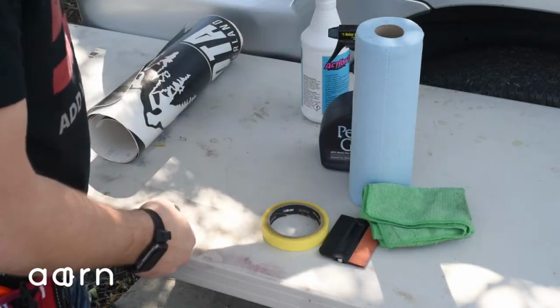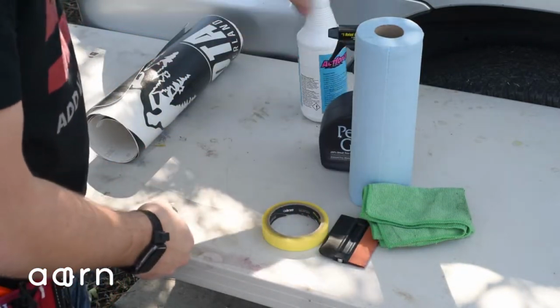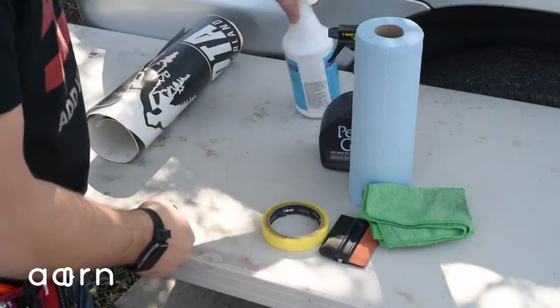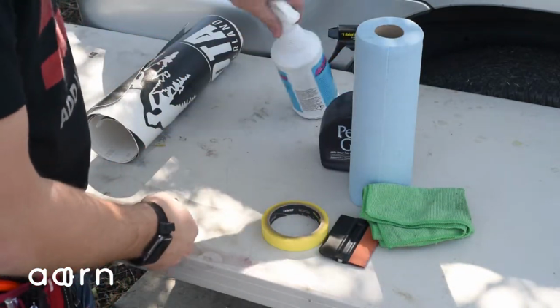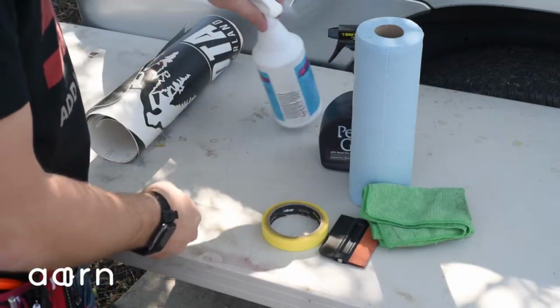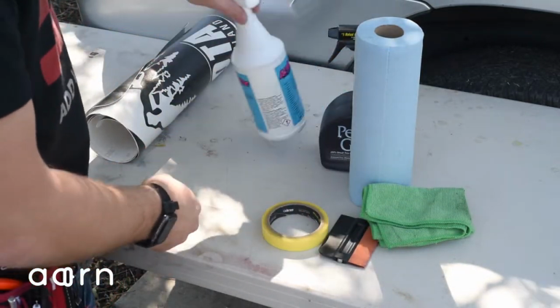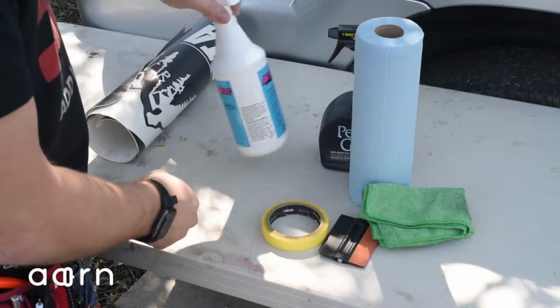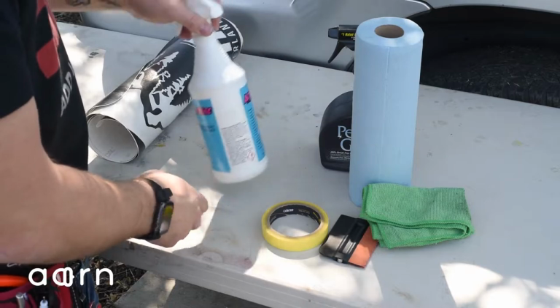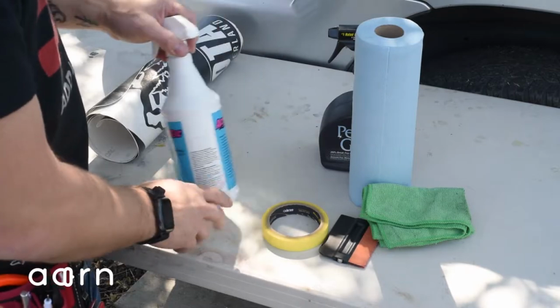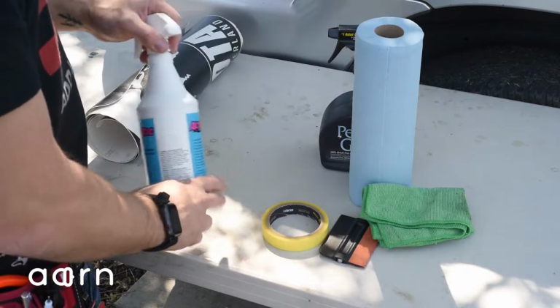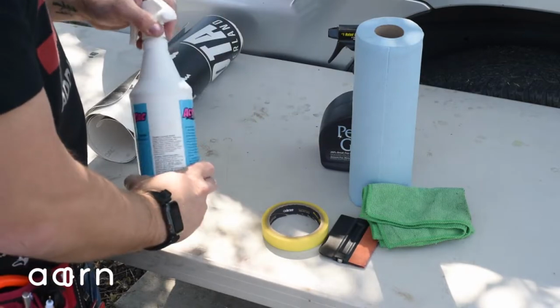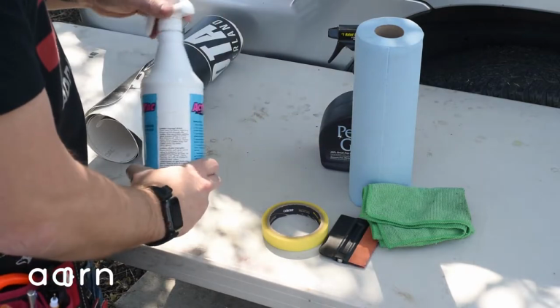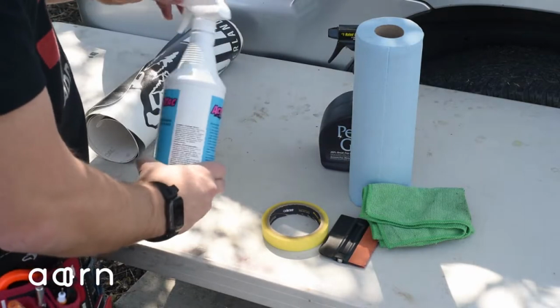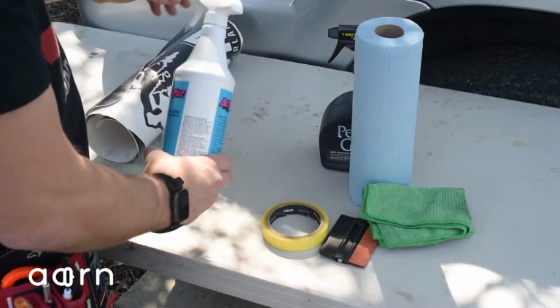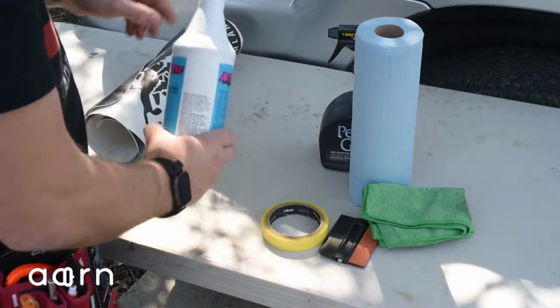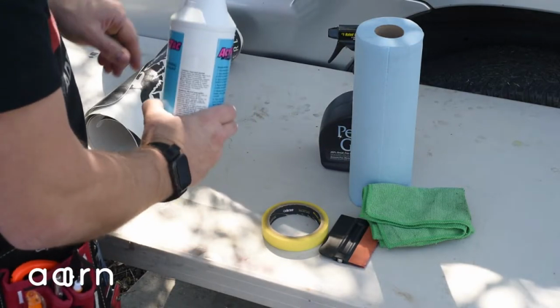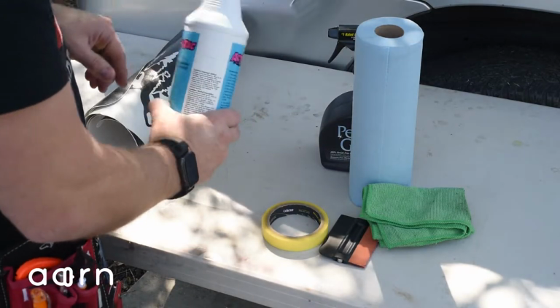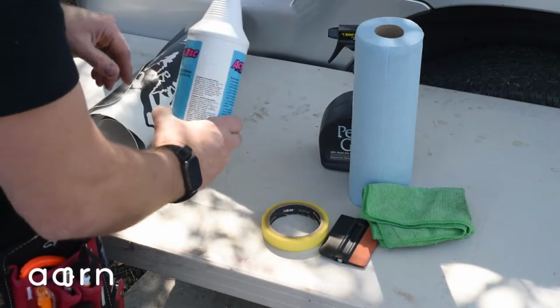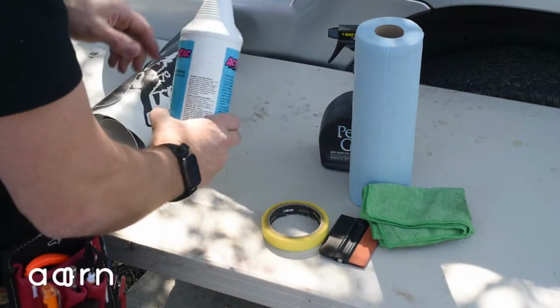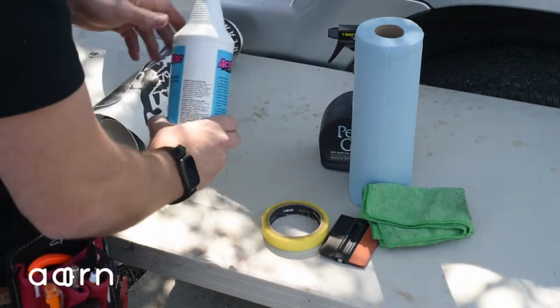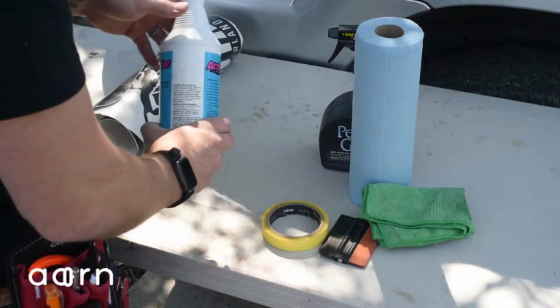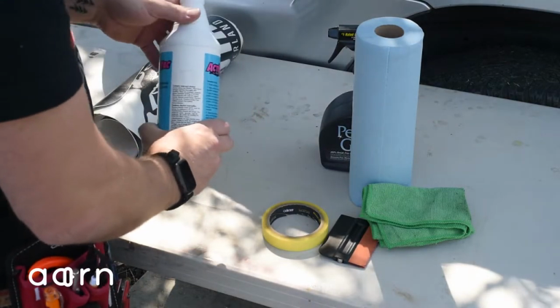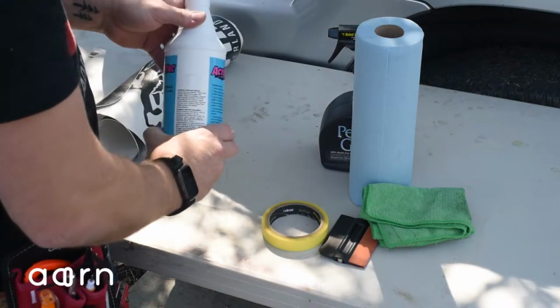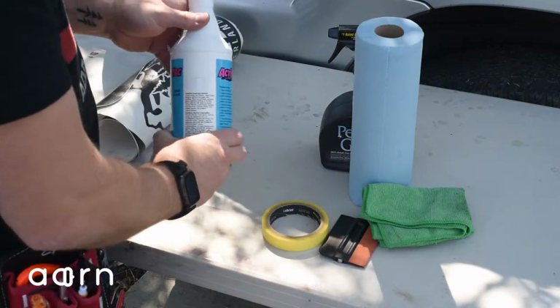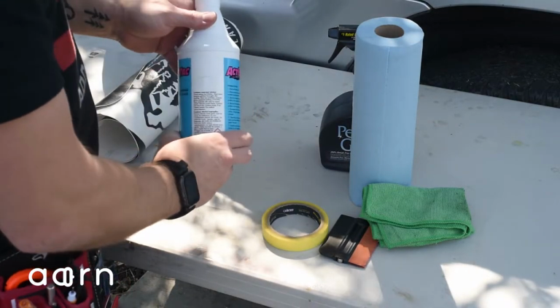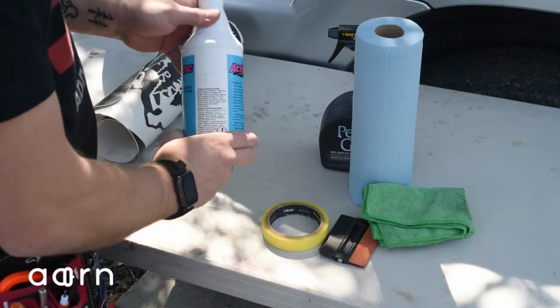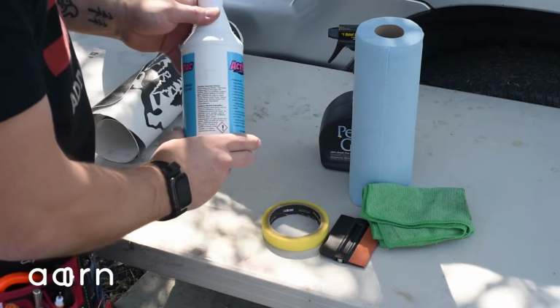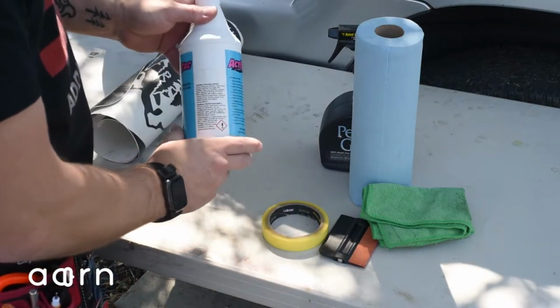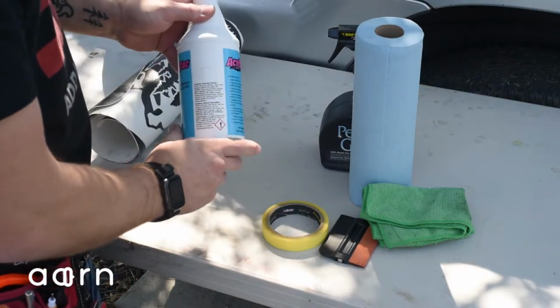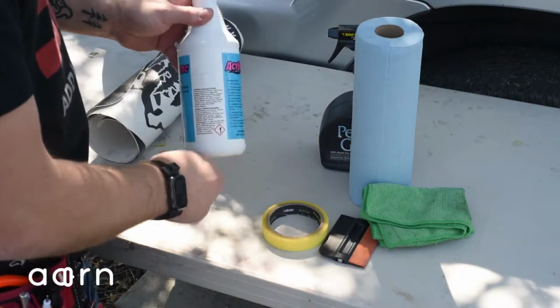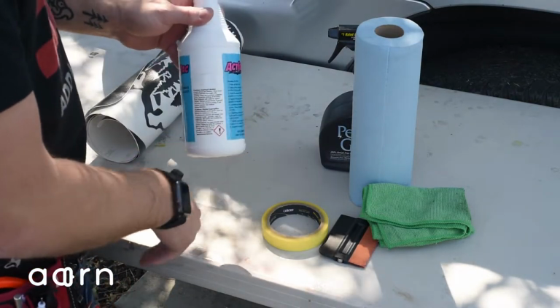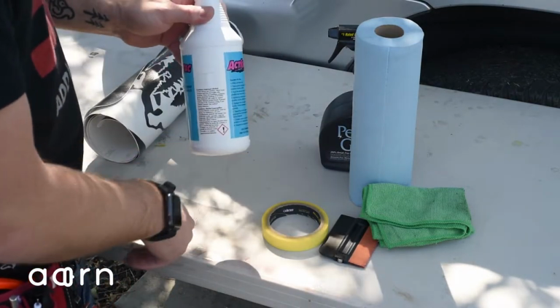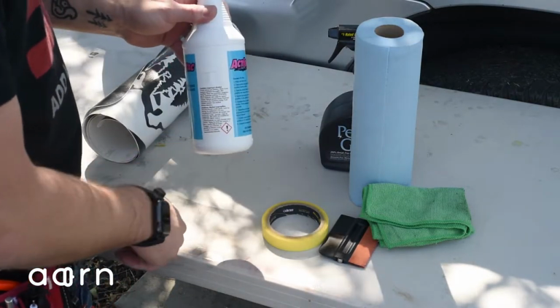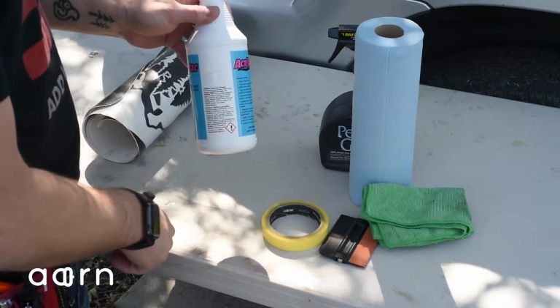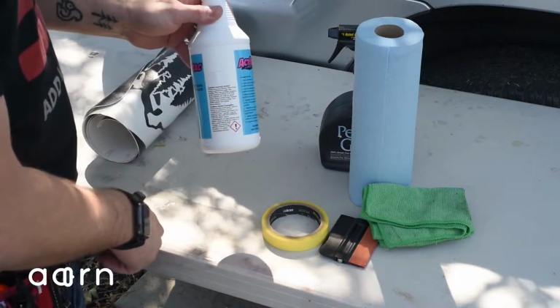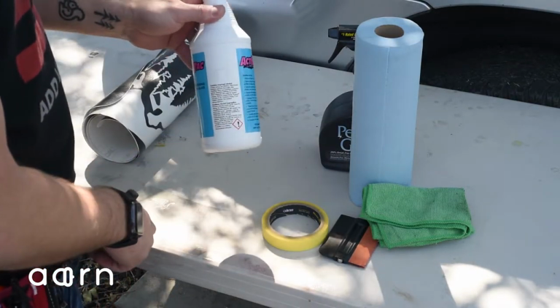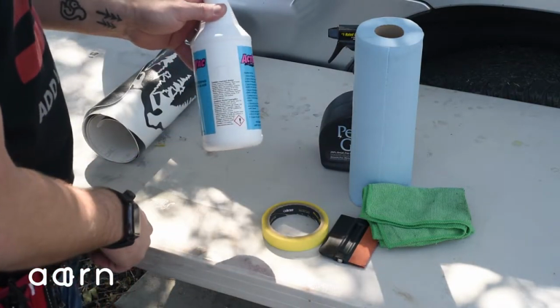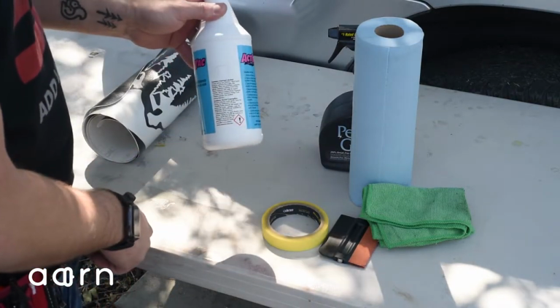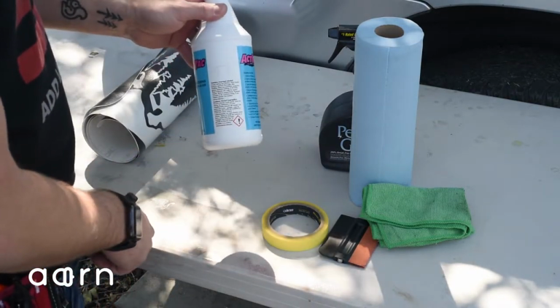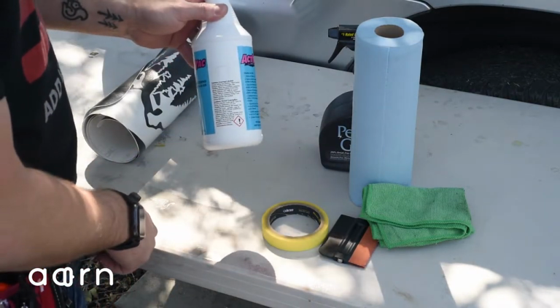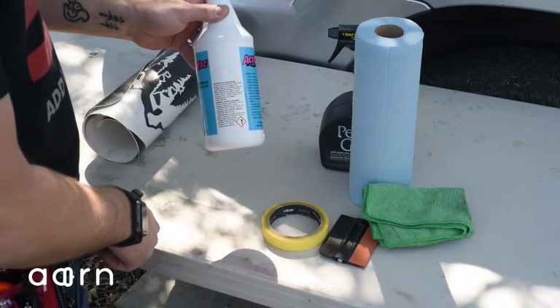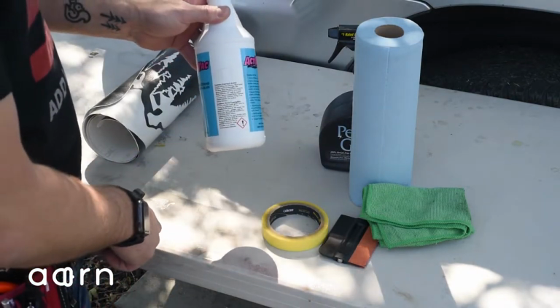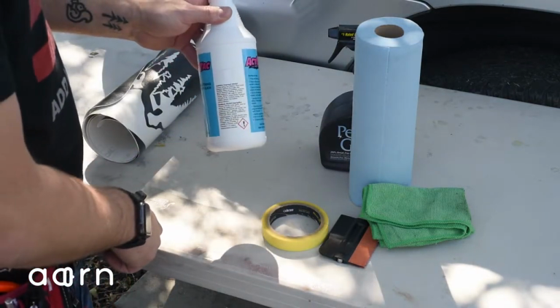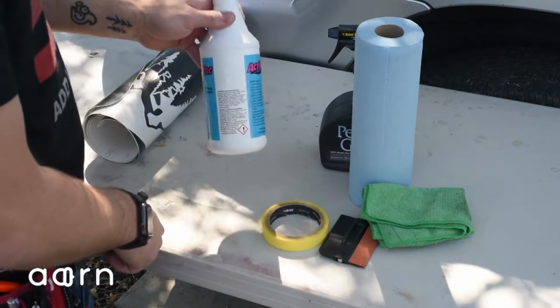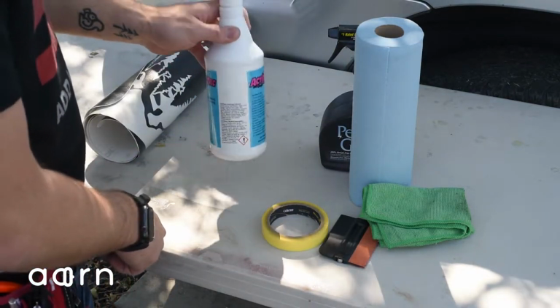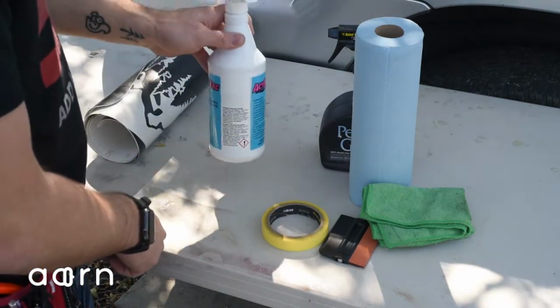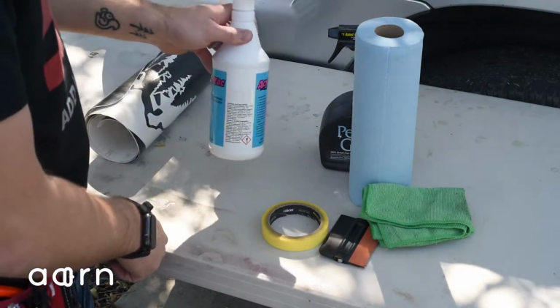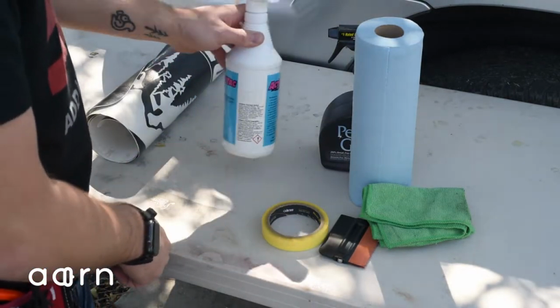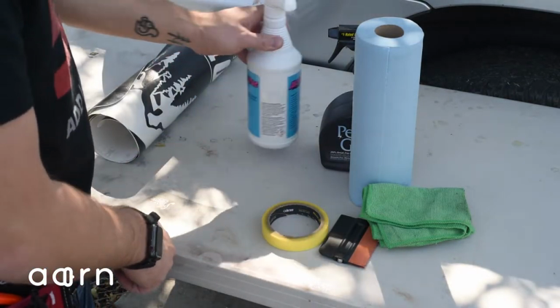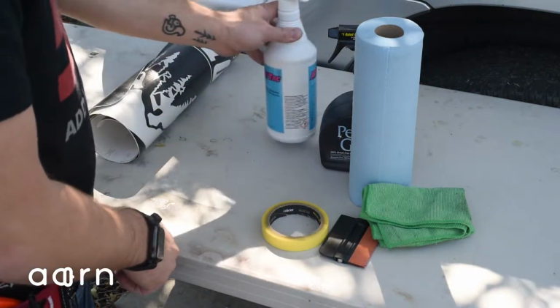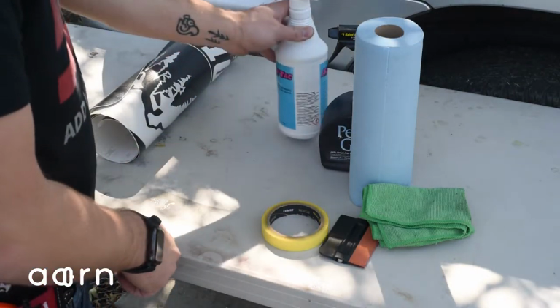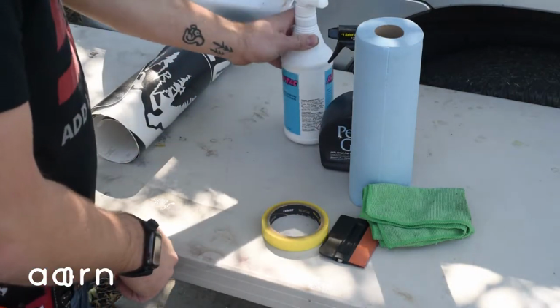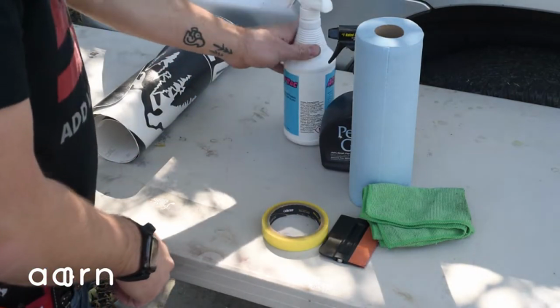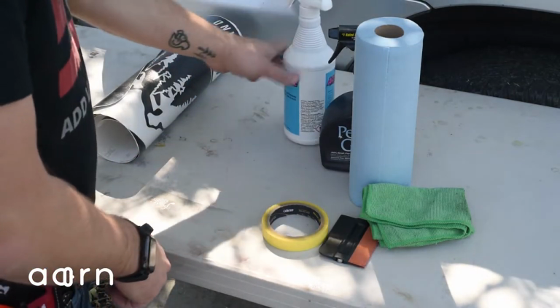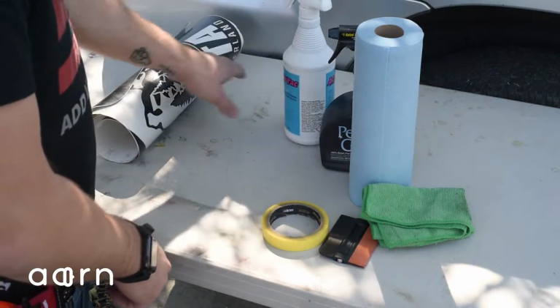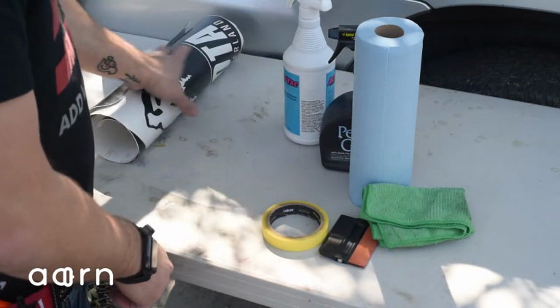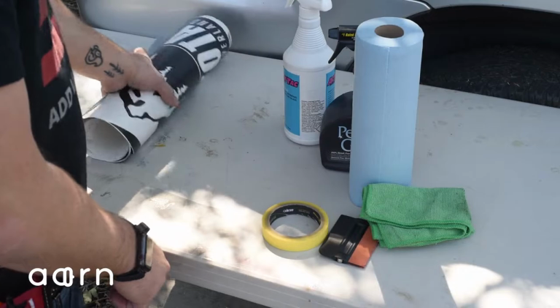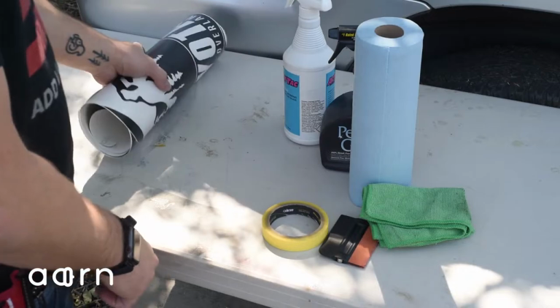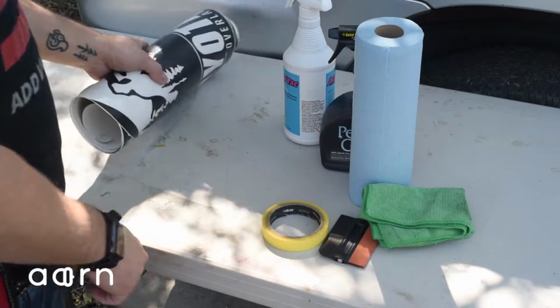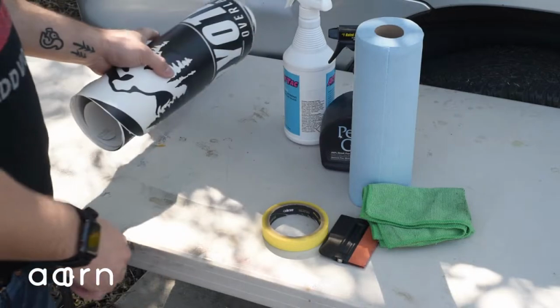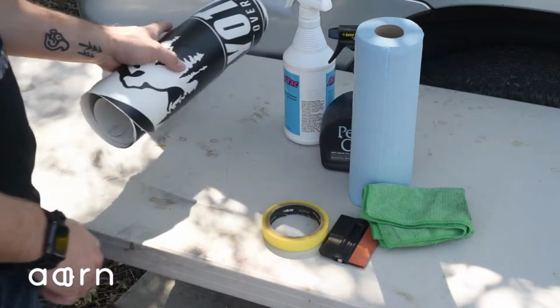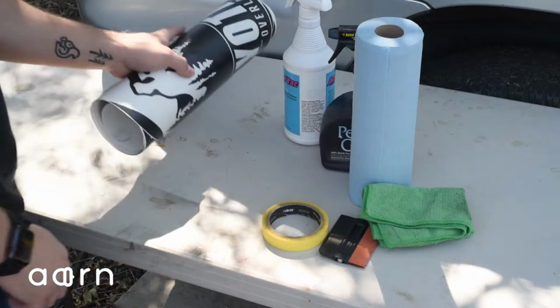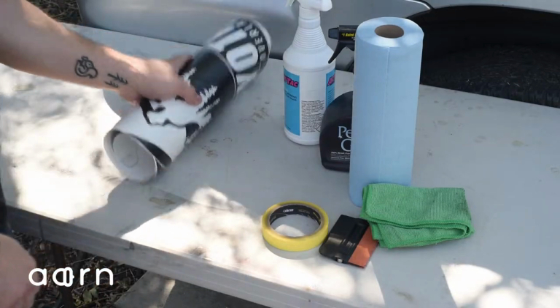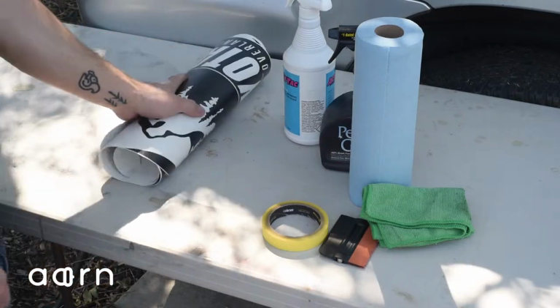And a solution of 95% water to 5% dish soap. And, of course, your decals.